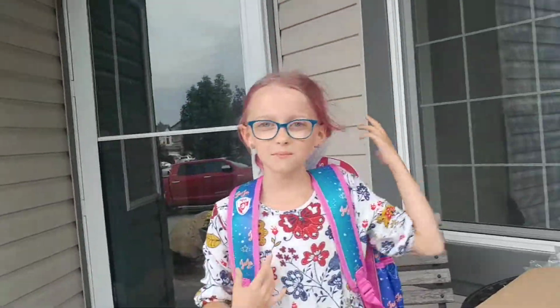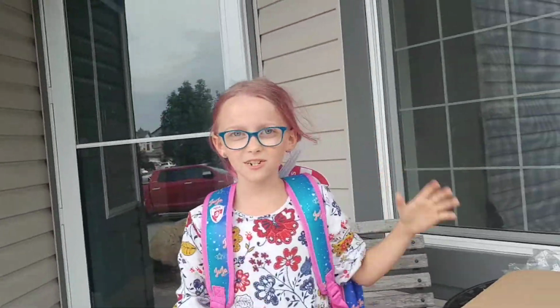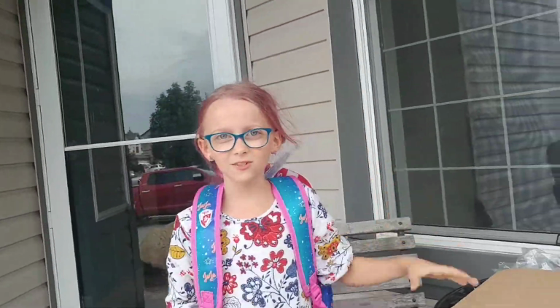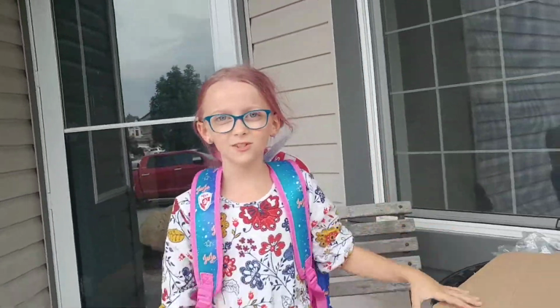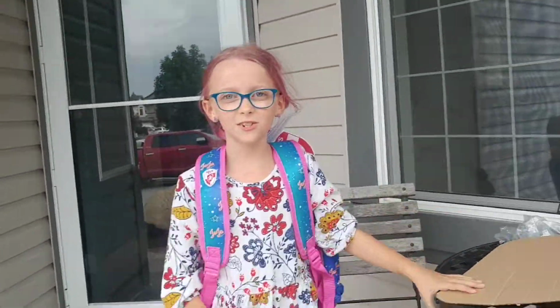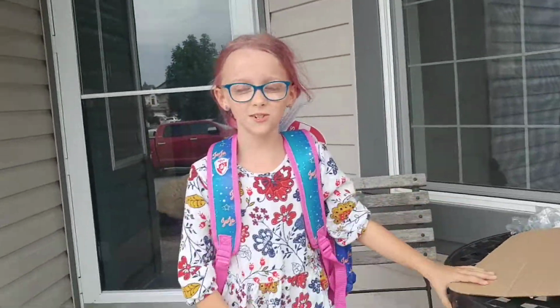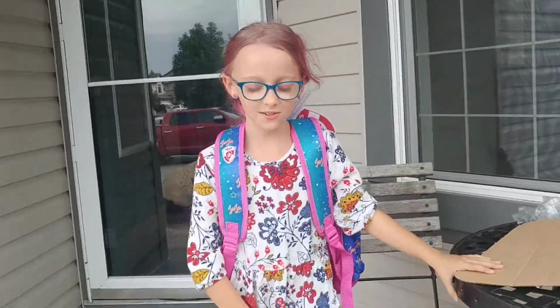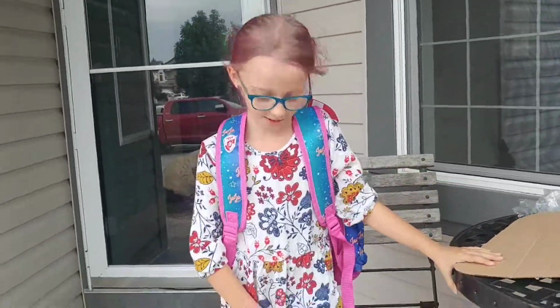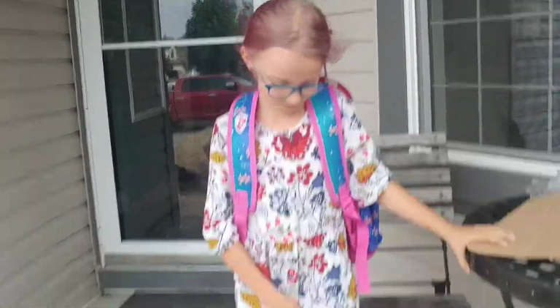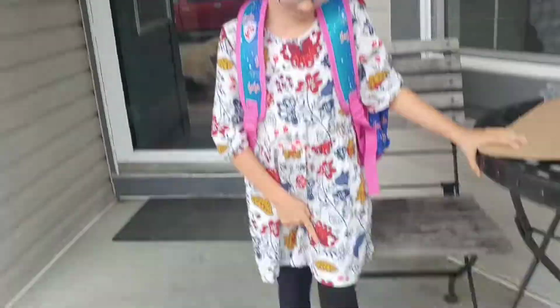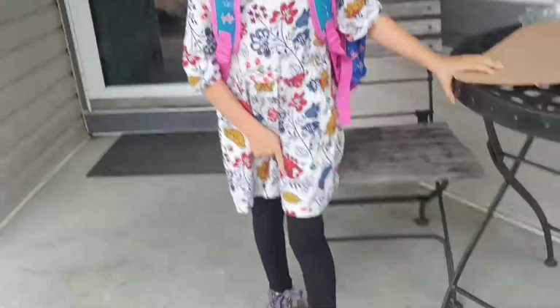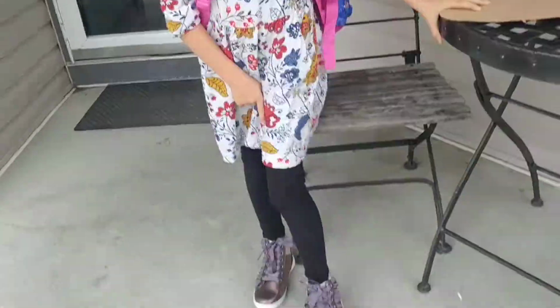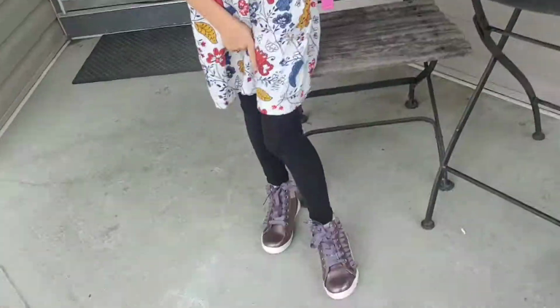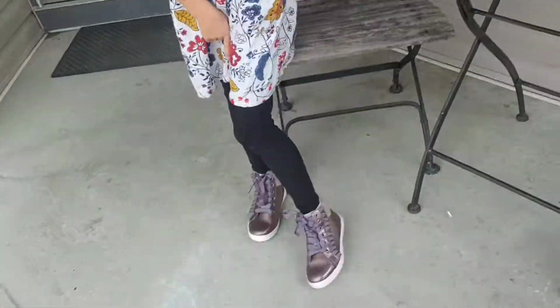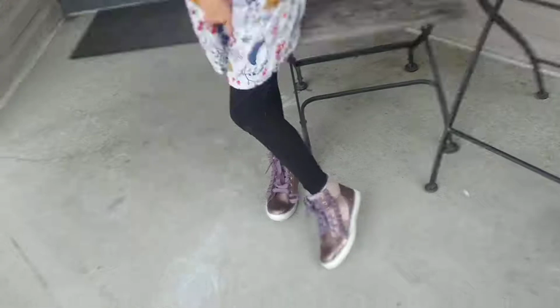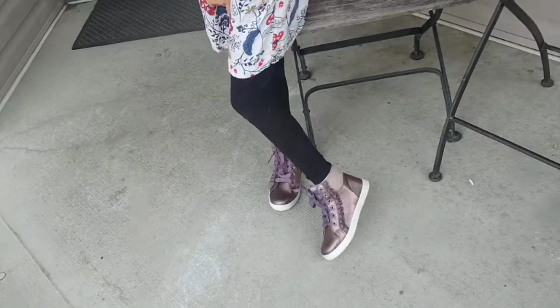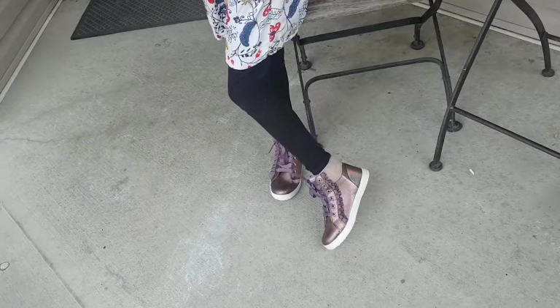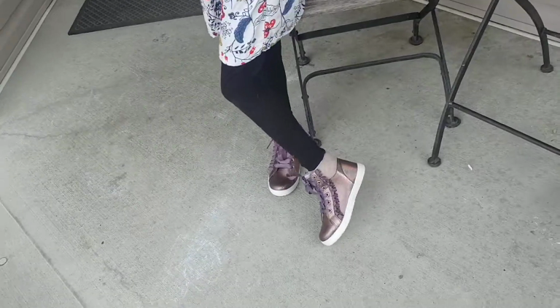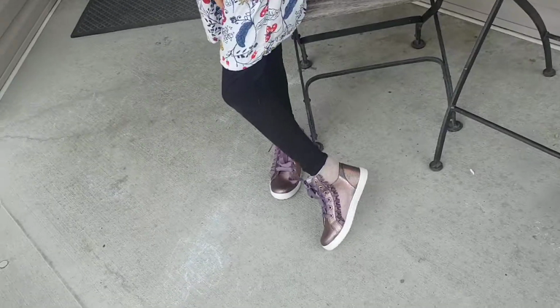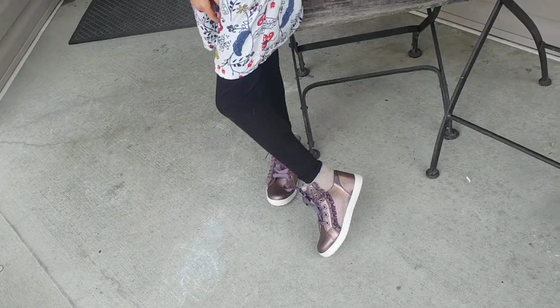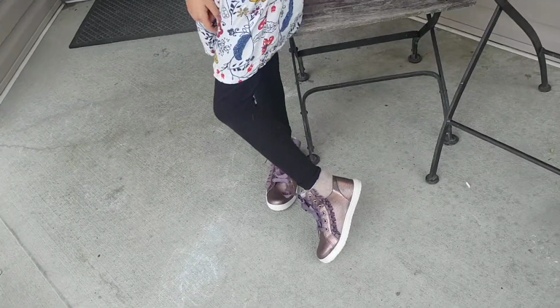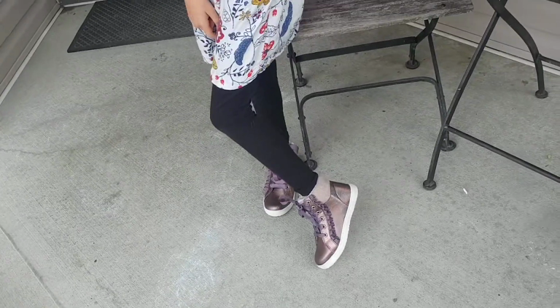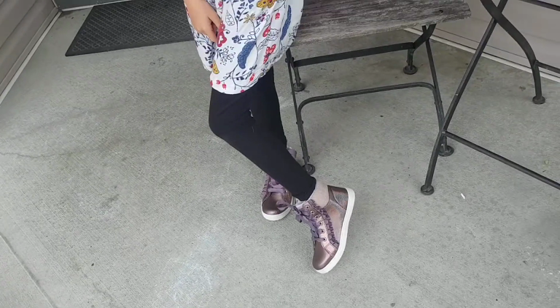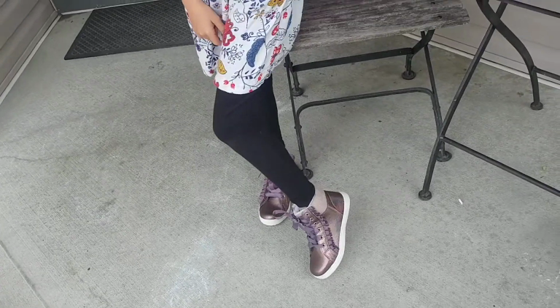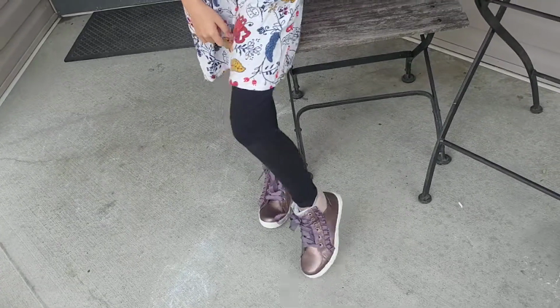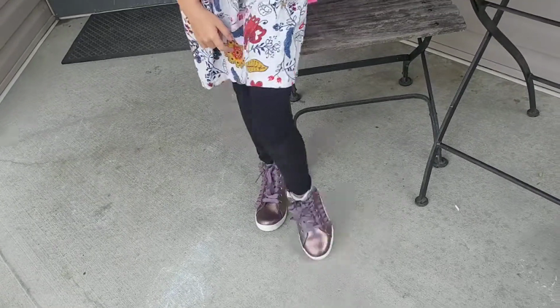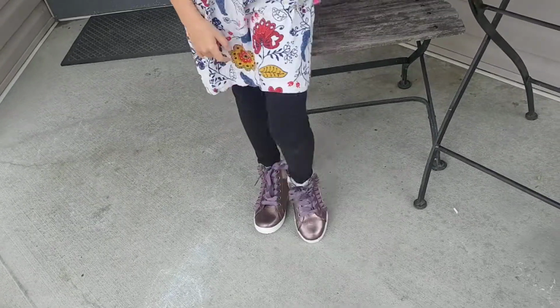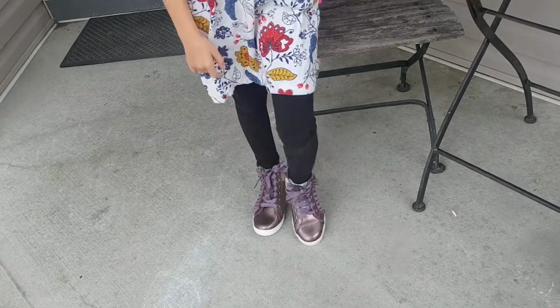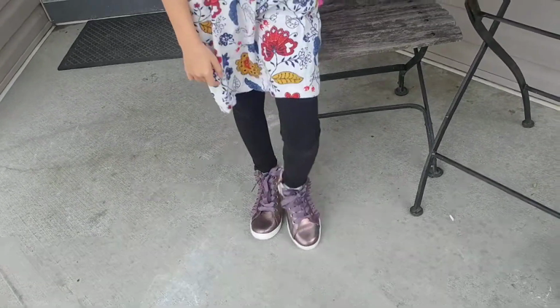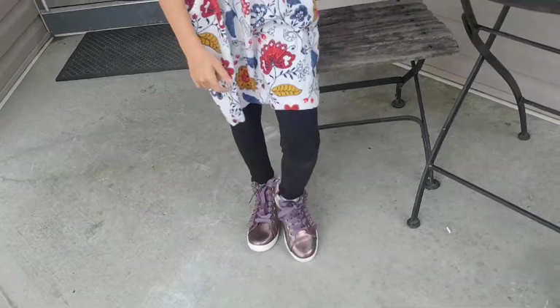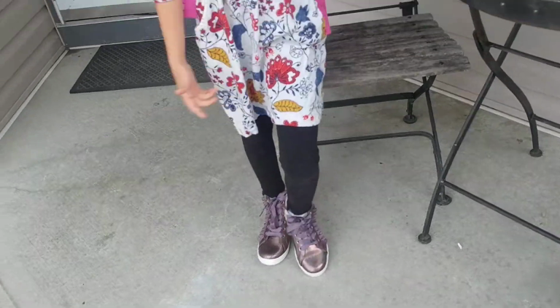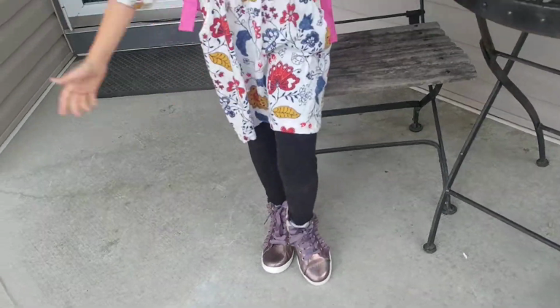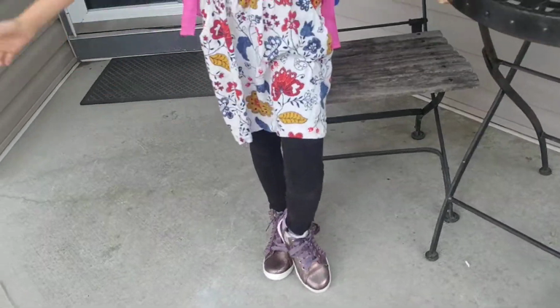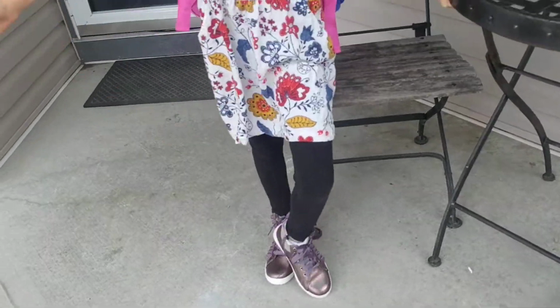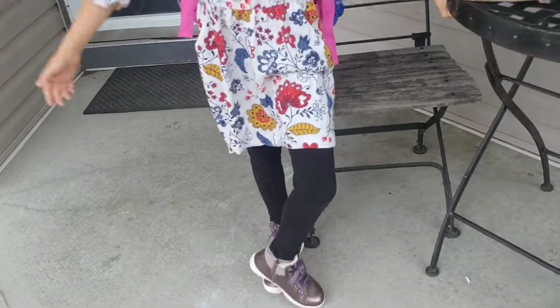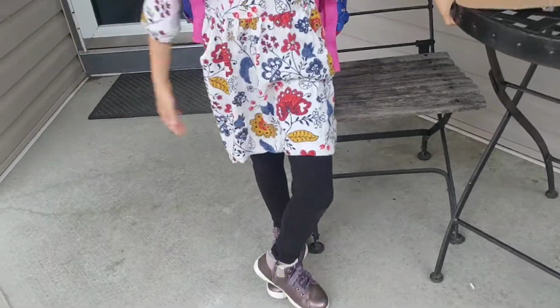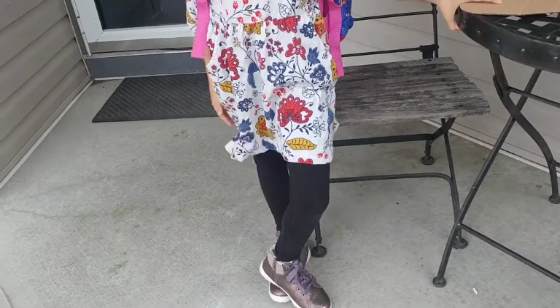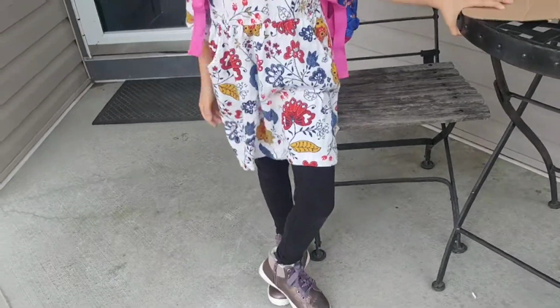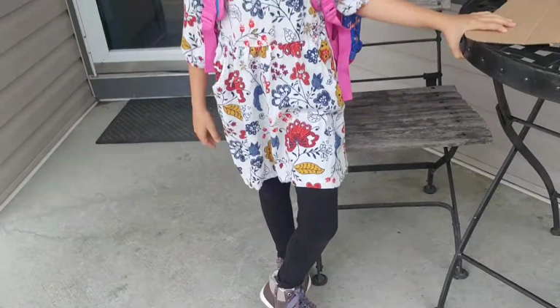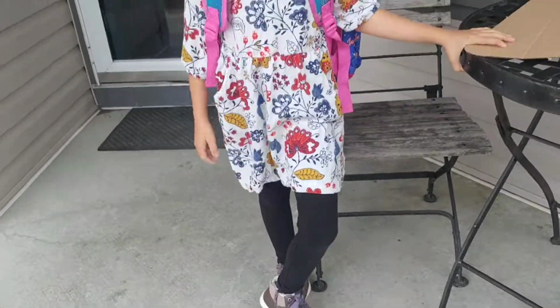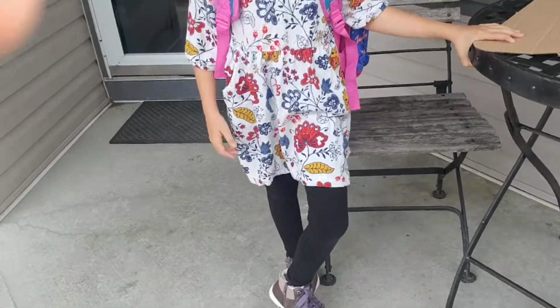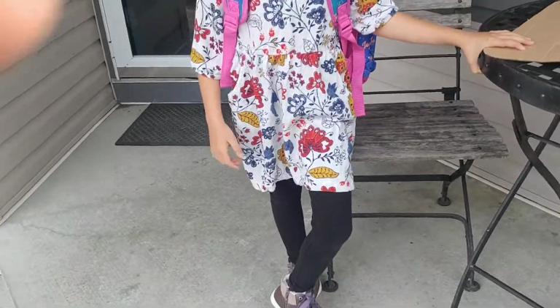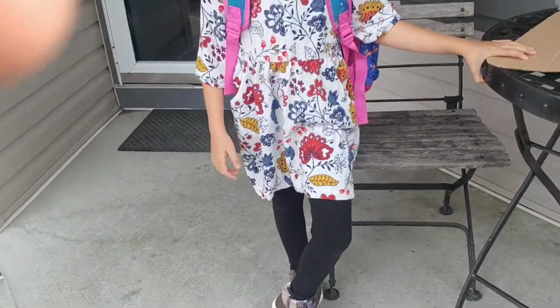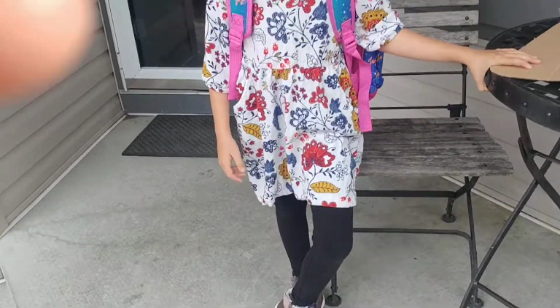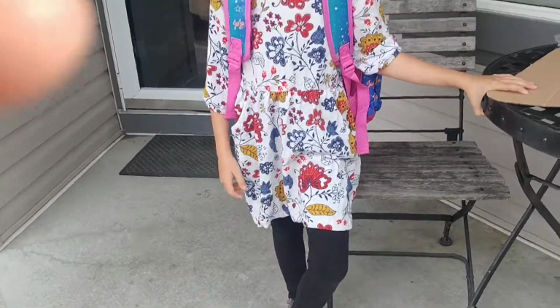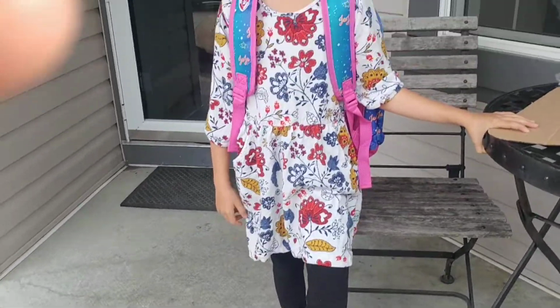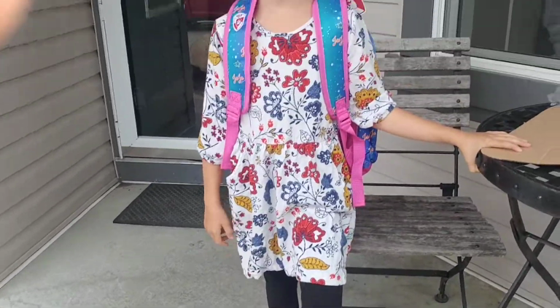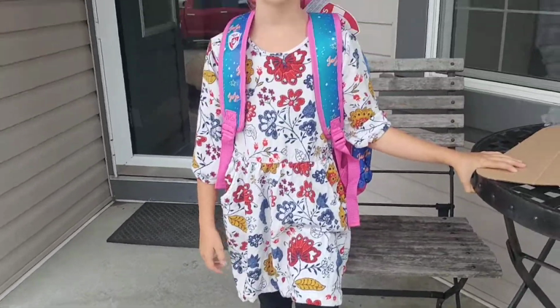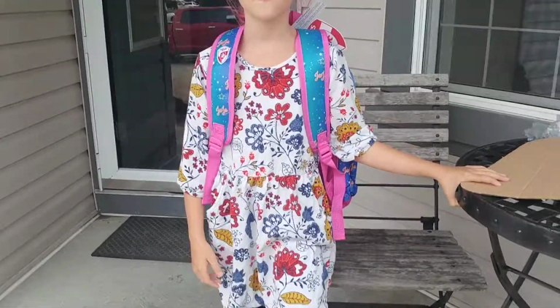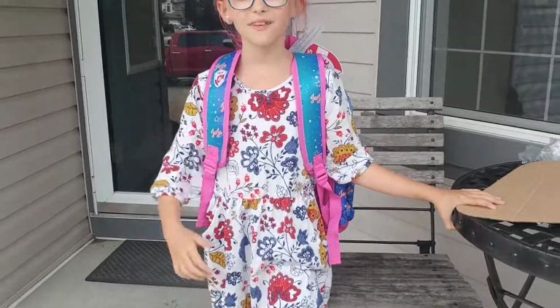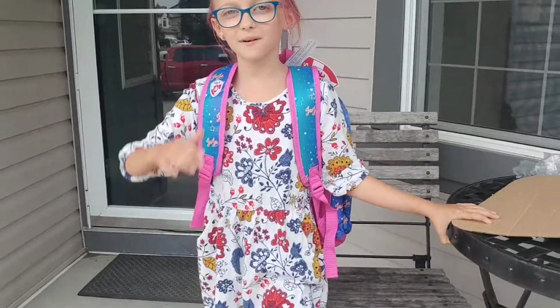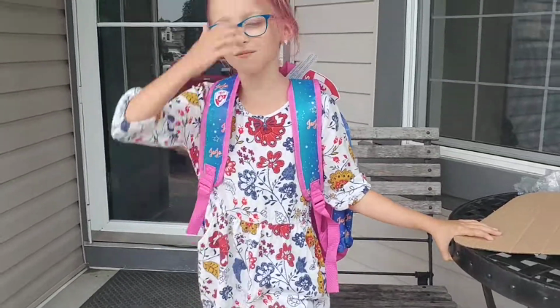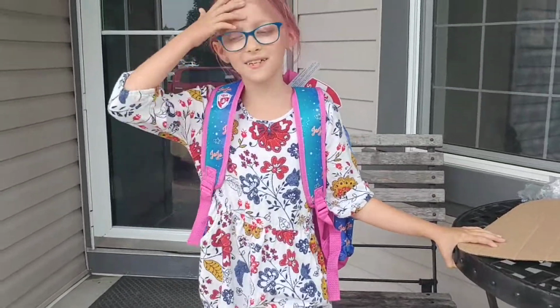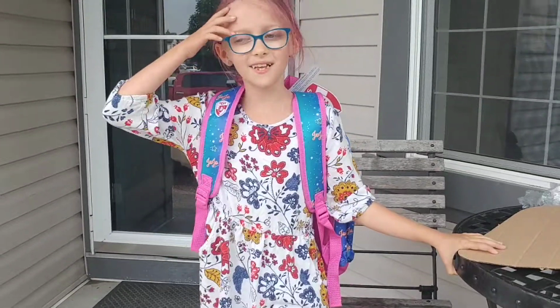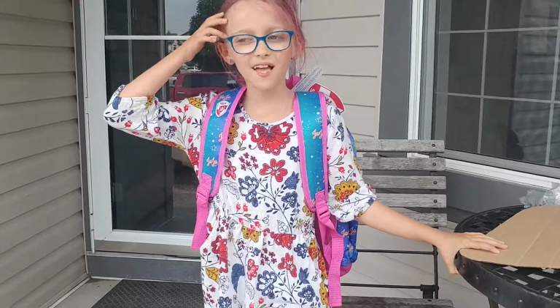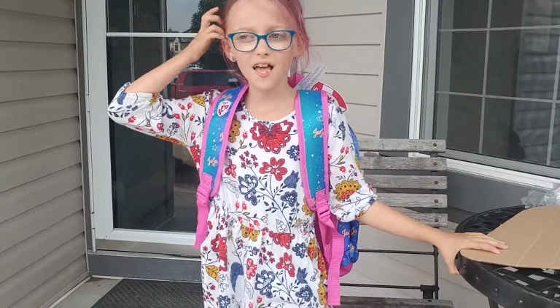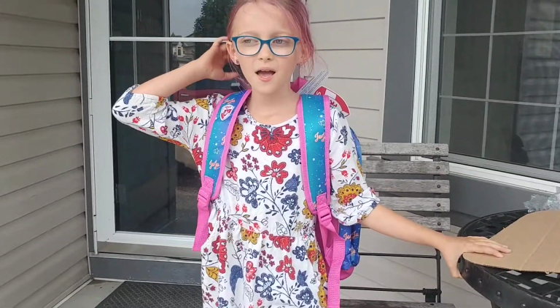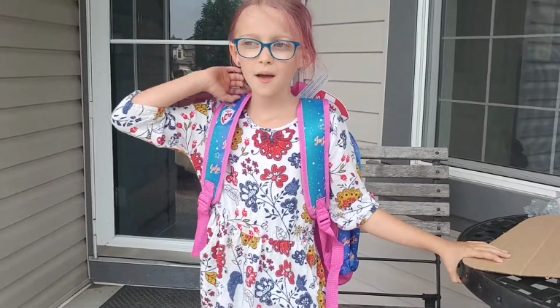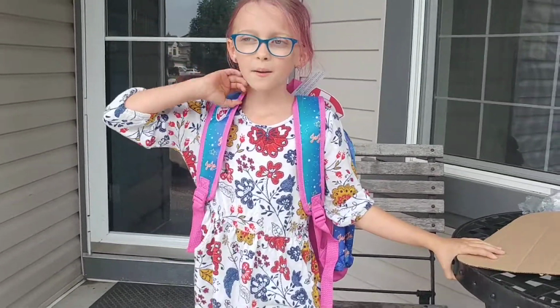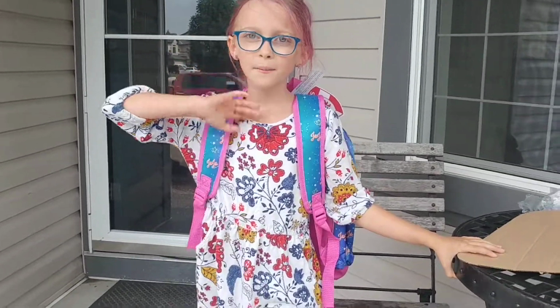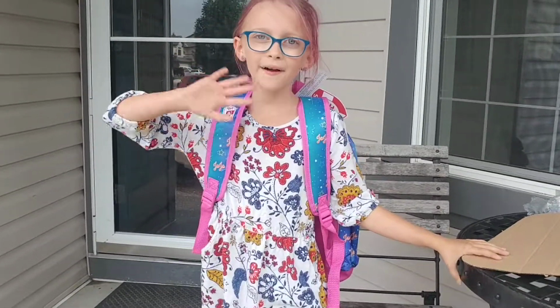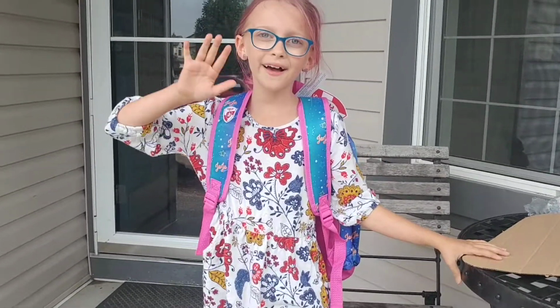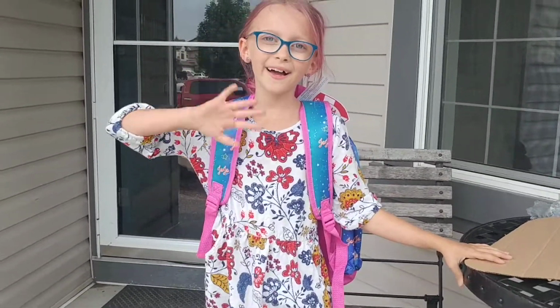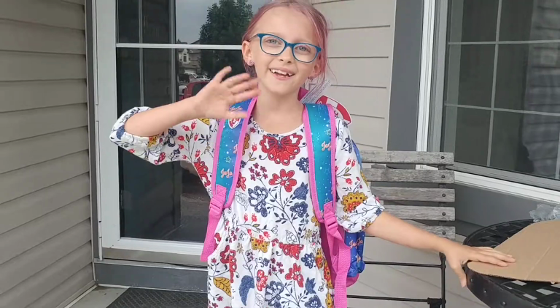And my new shoes. Do you like them? They're like slippers. They're so comfy. Bye bye.